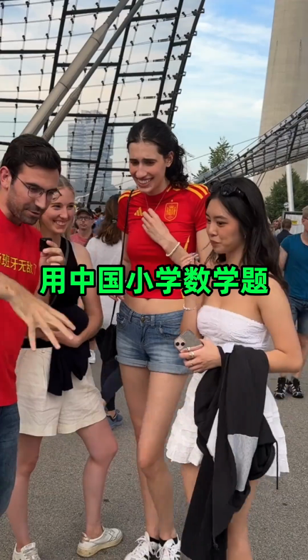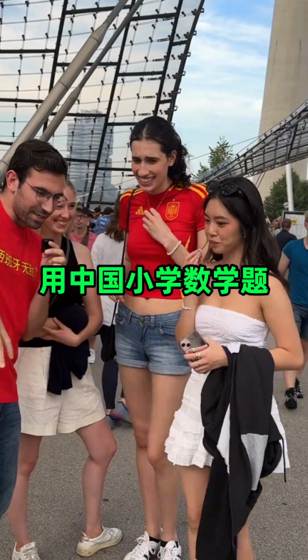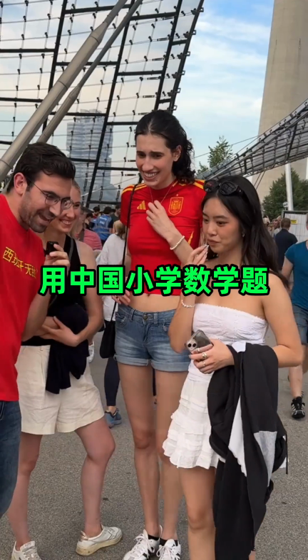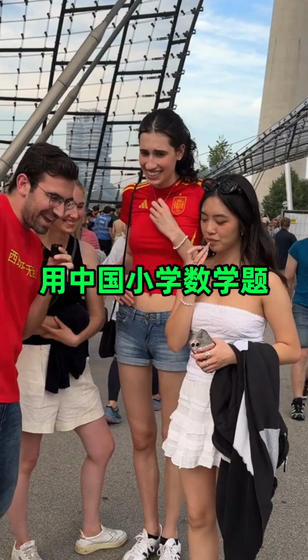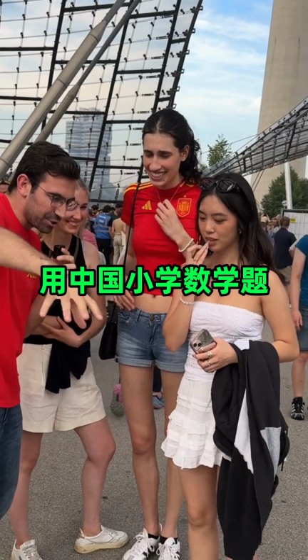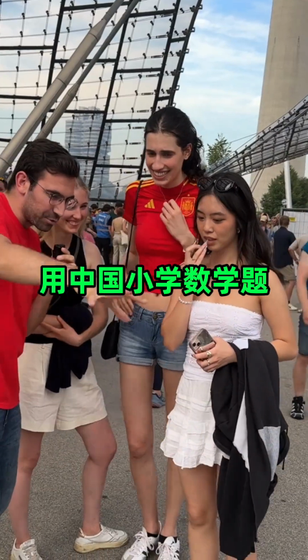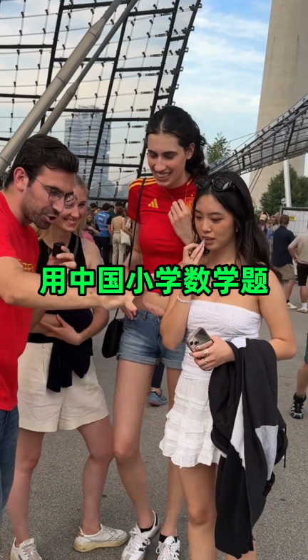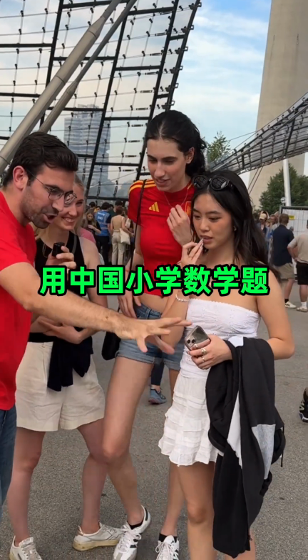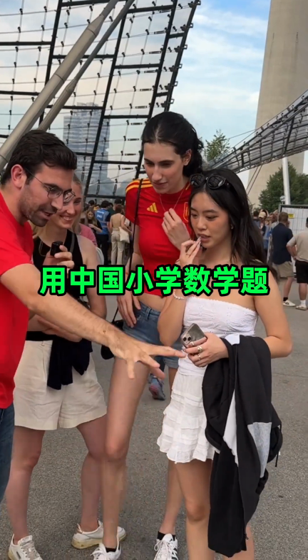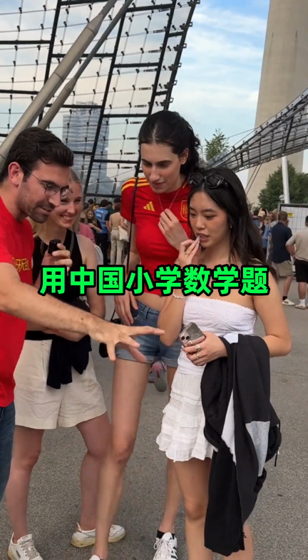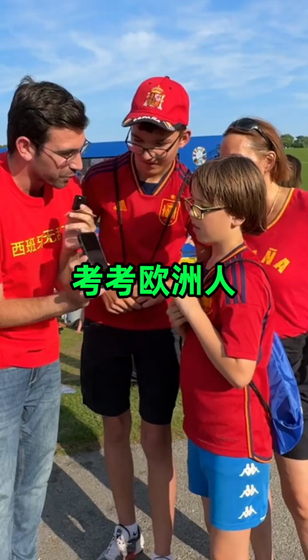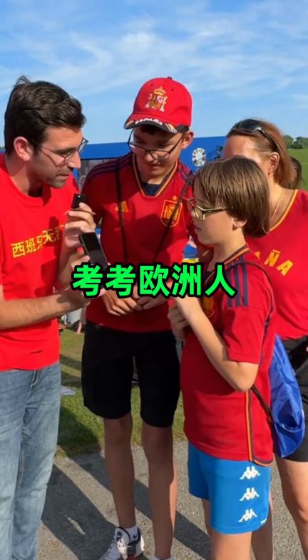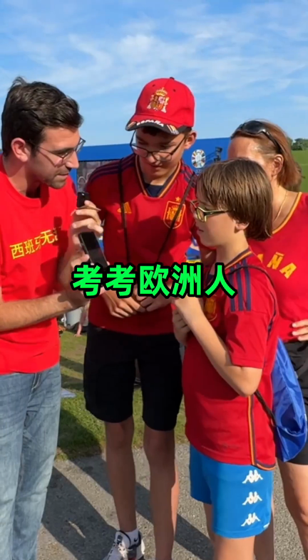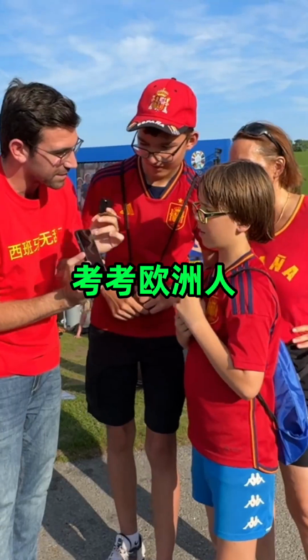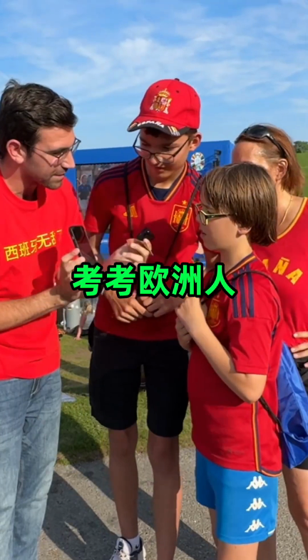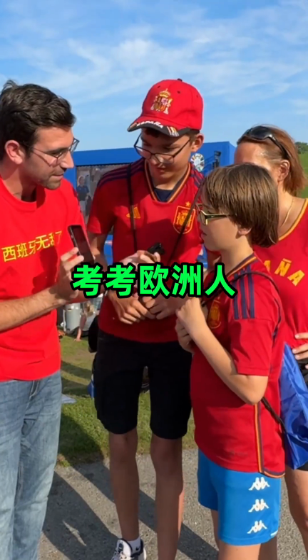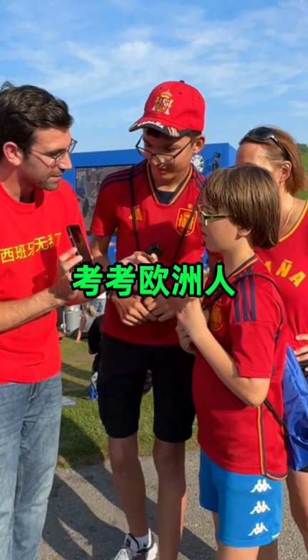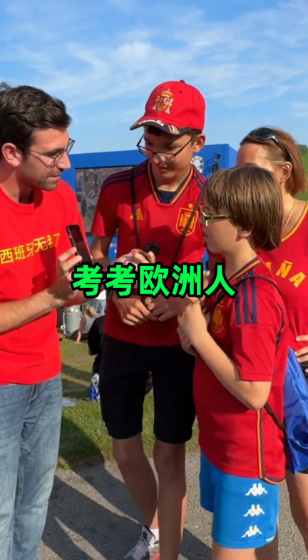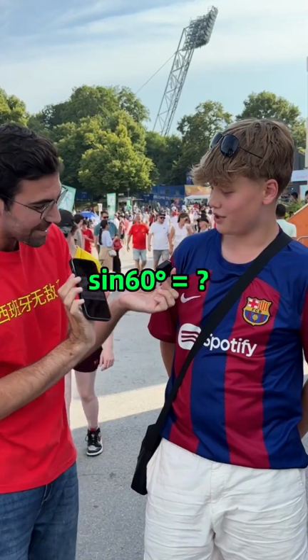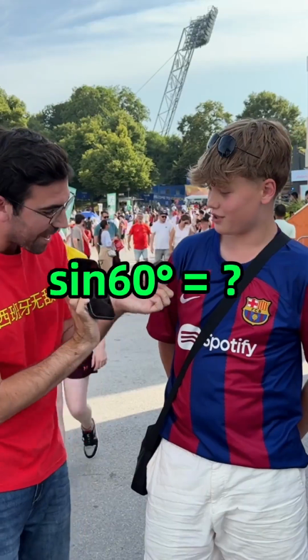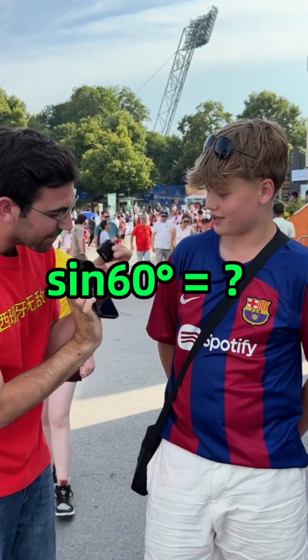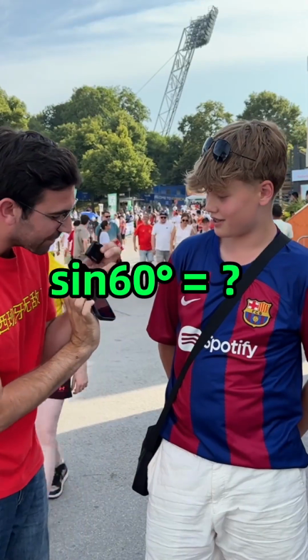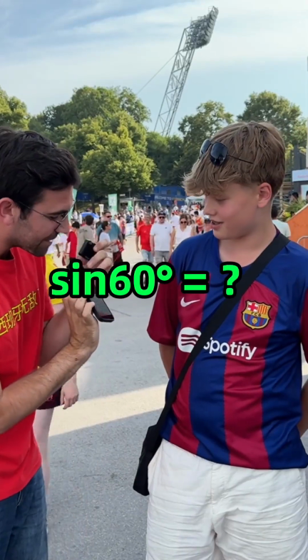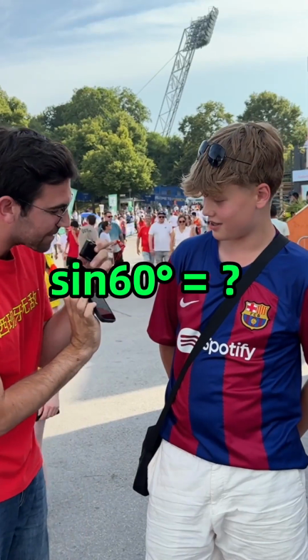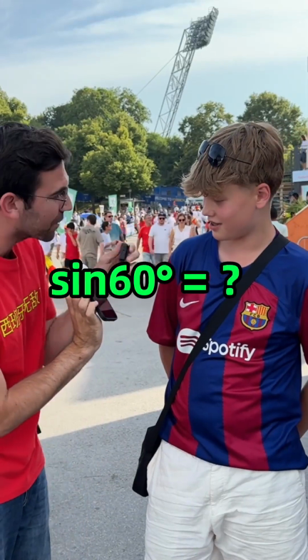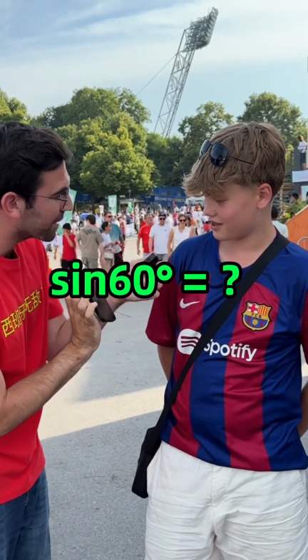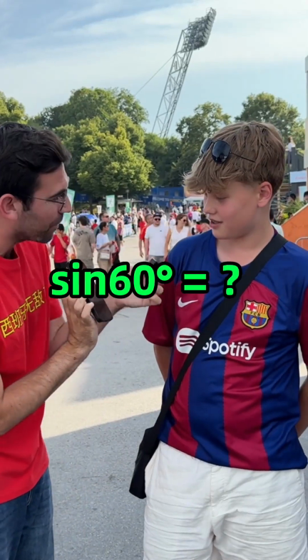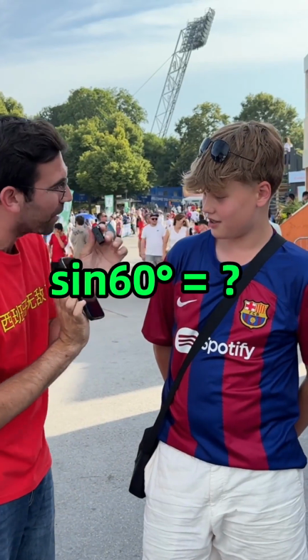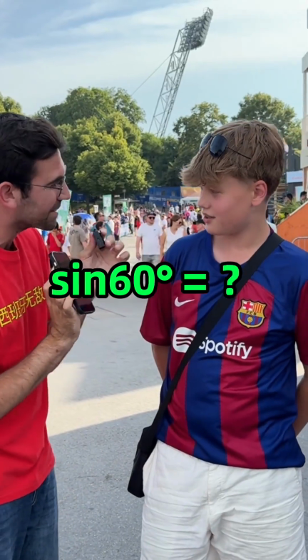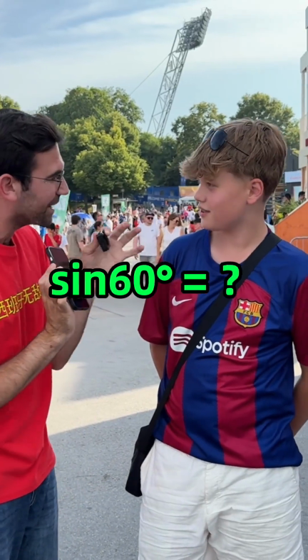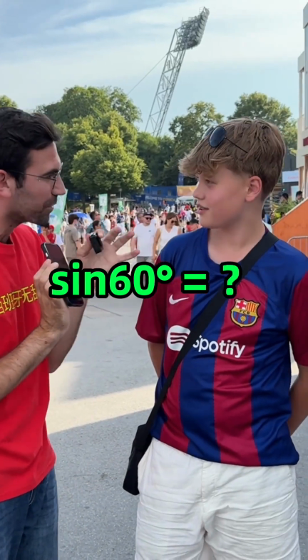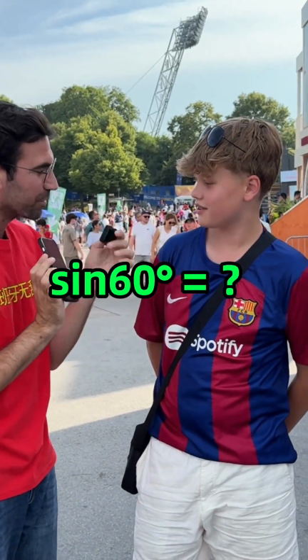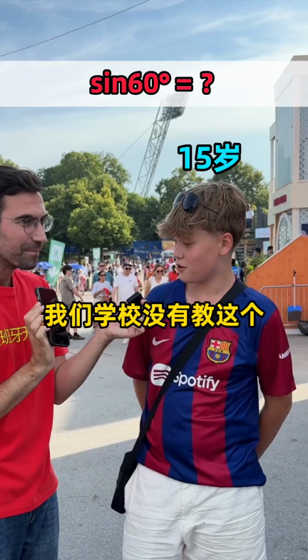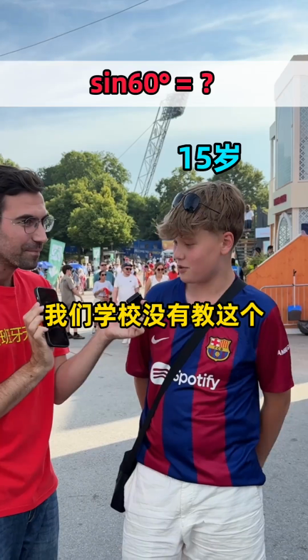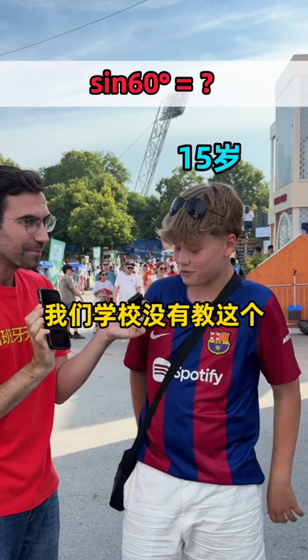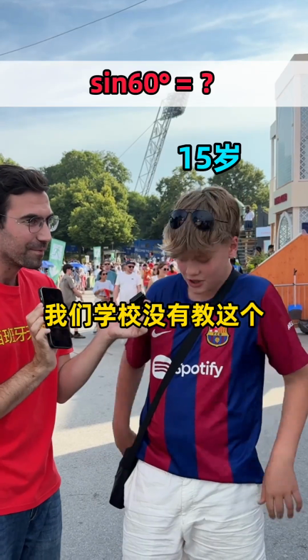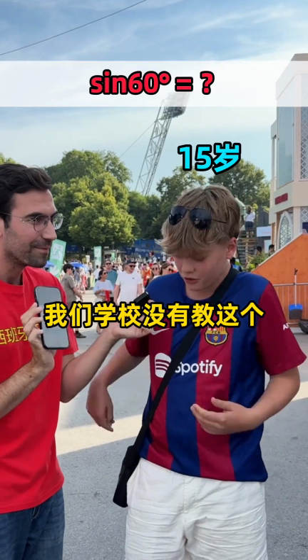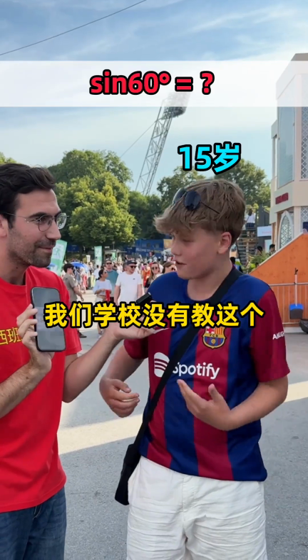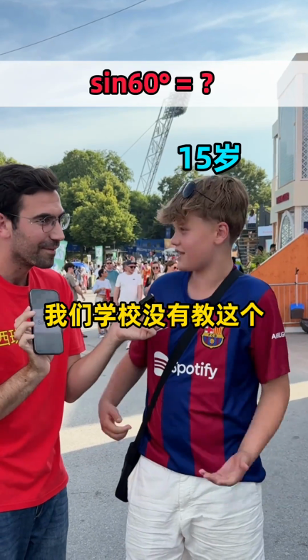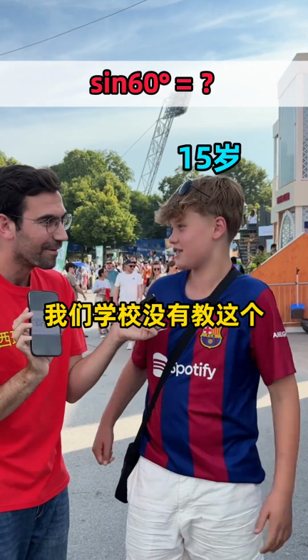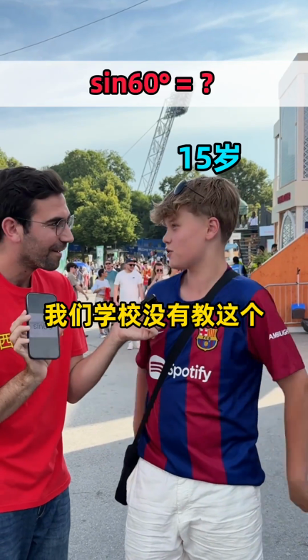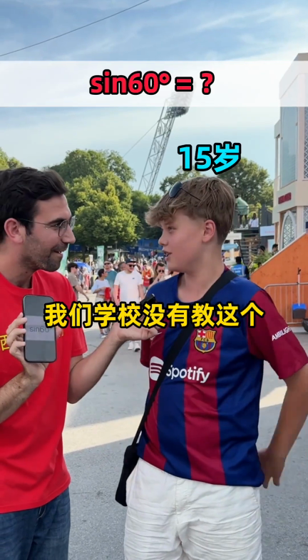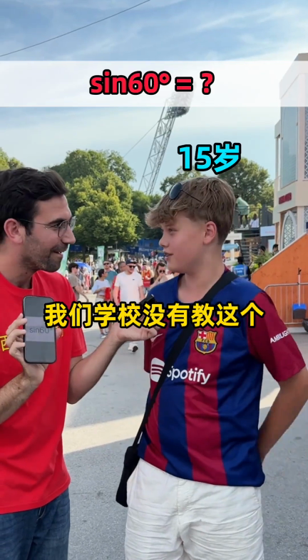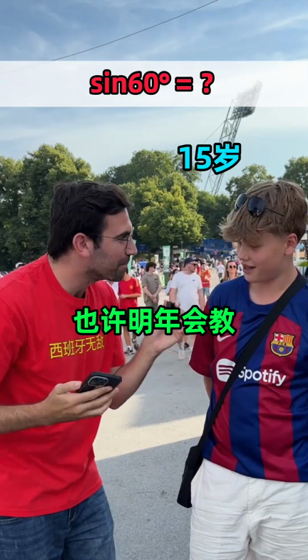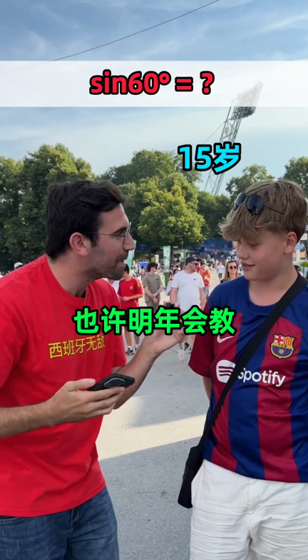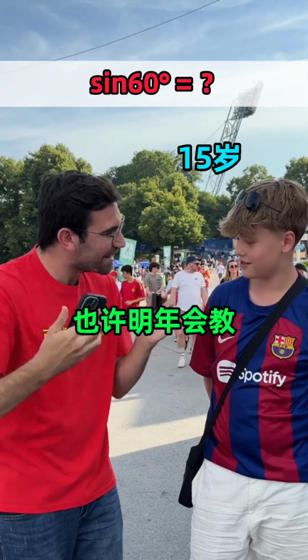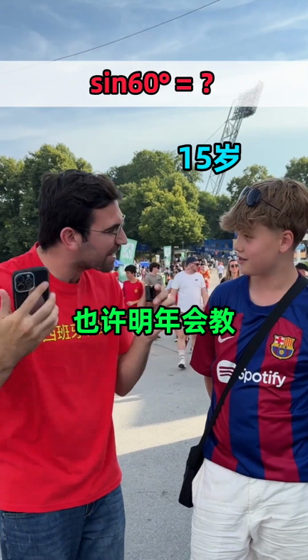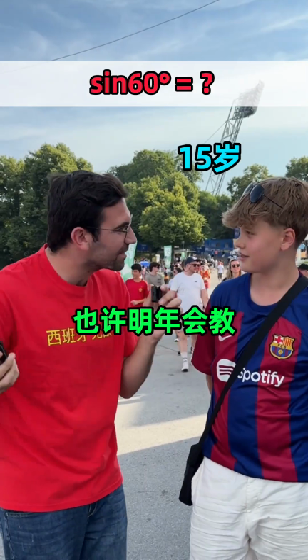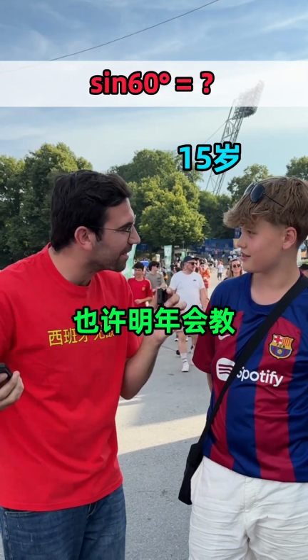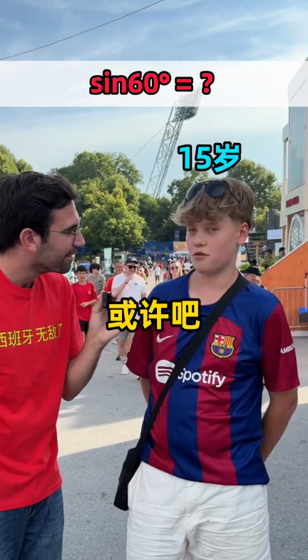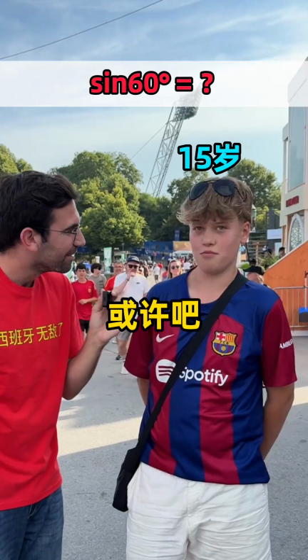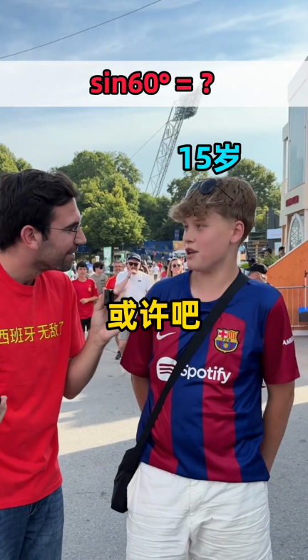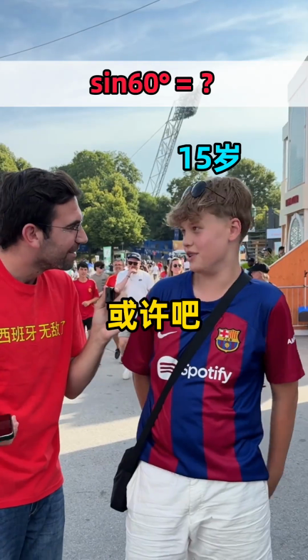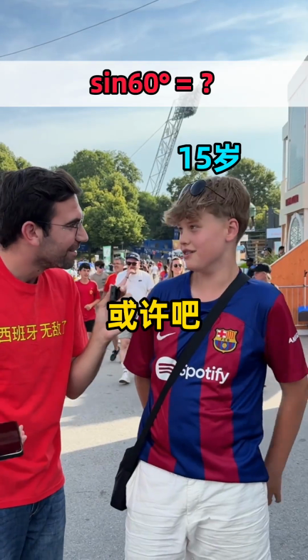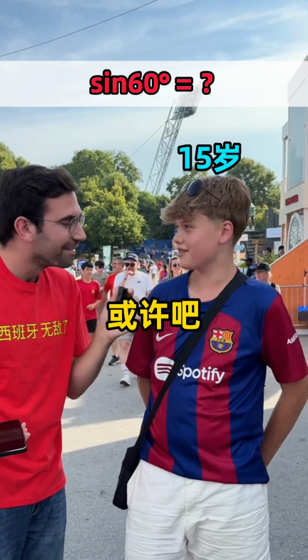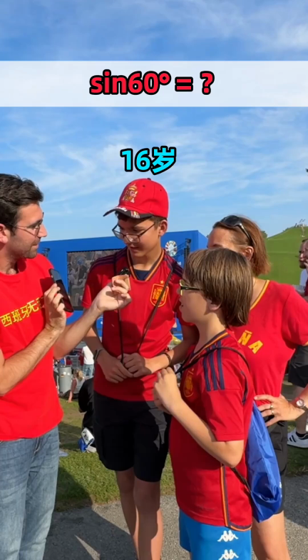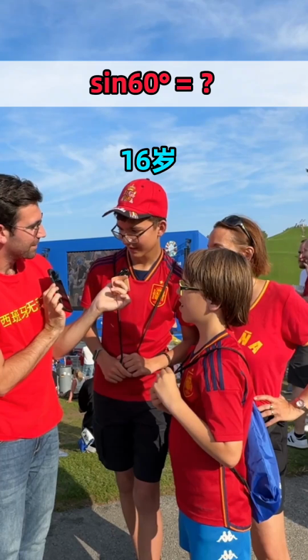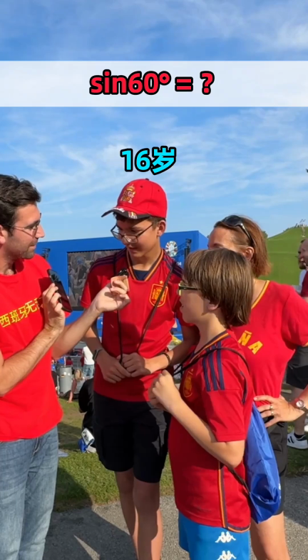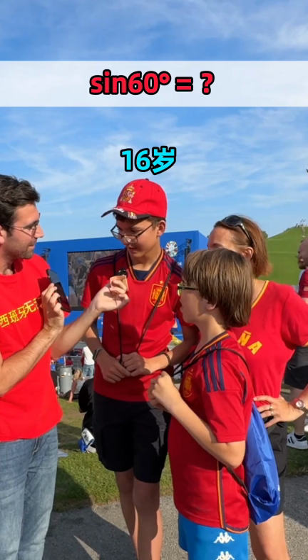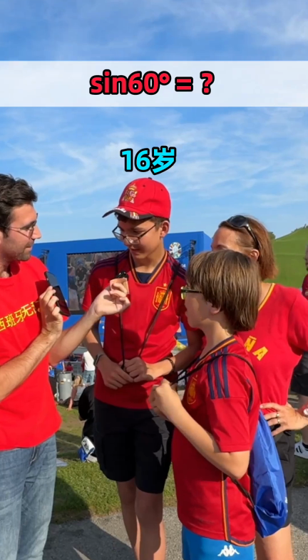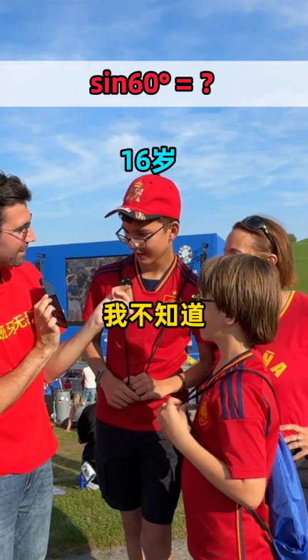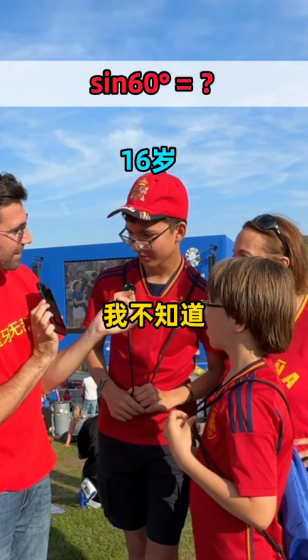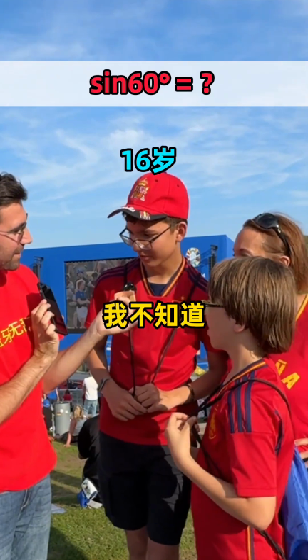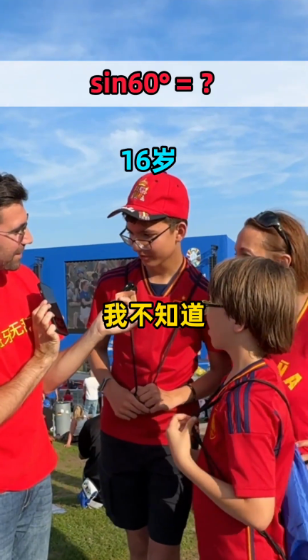Chinese school students! 60 degrees — what is it equal to? We don't have that at school! Maybe next year? Maybe! I don't know.